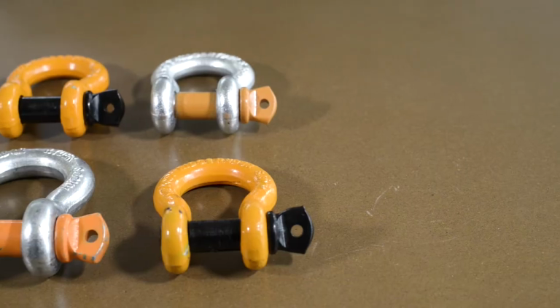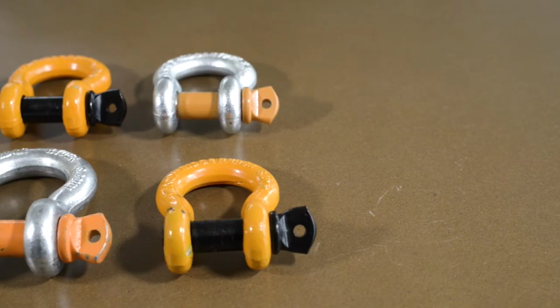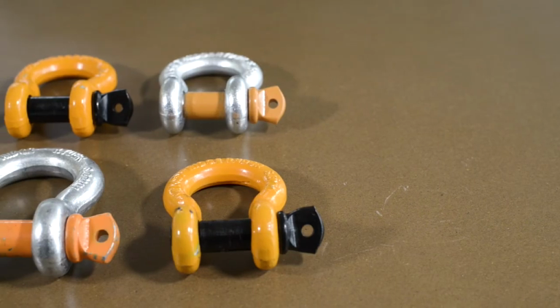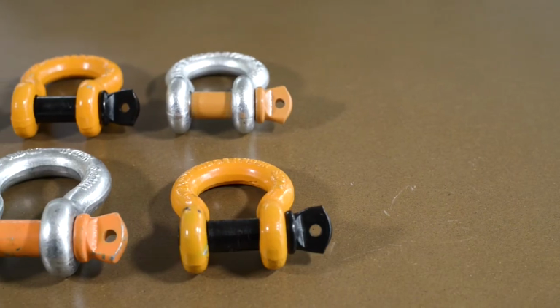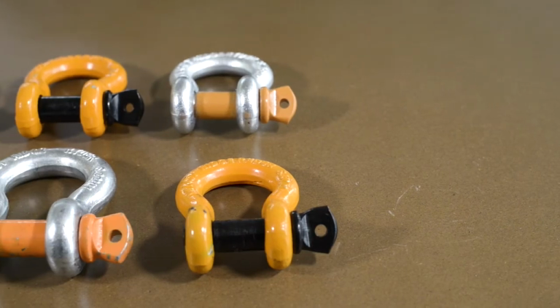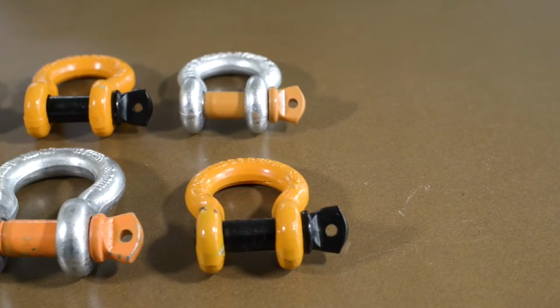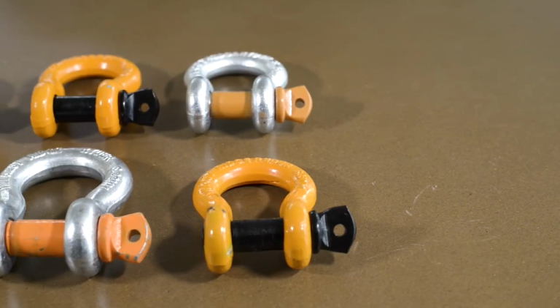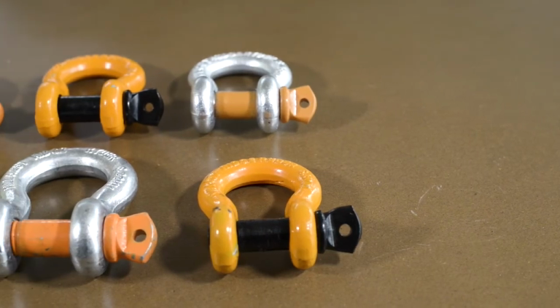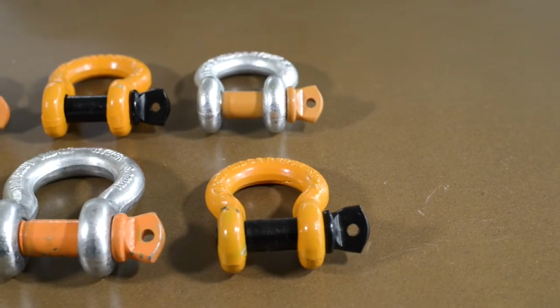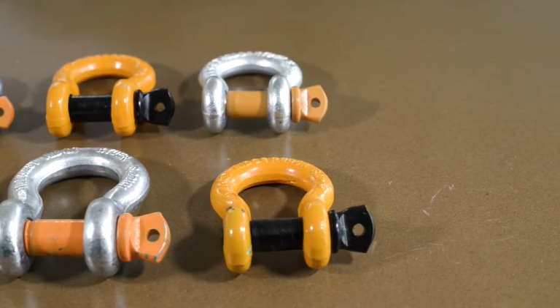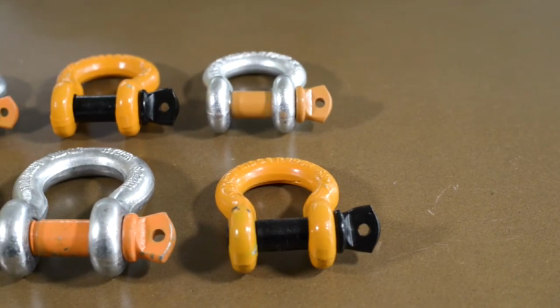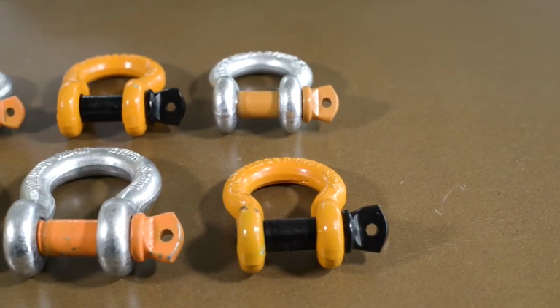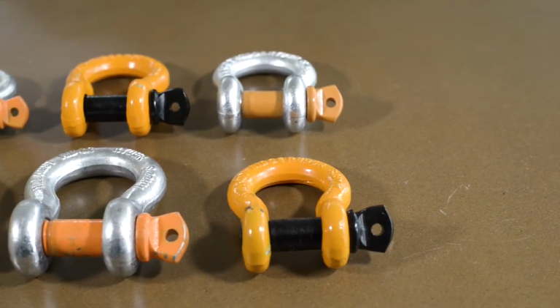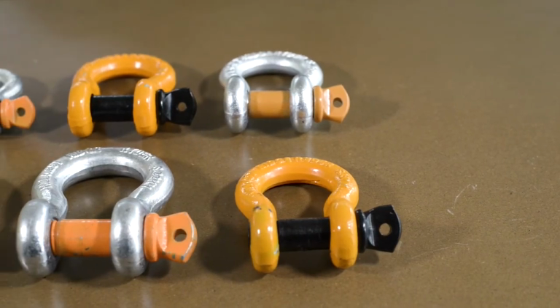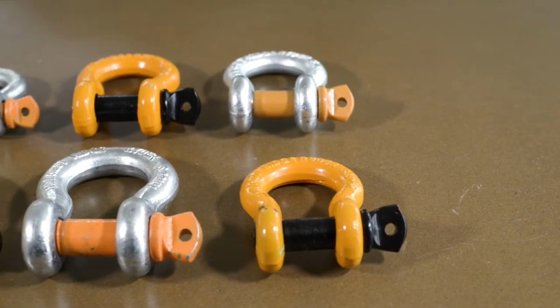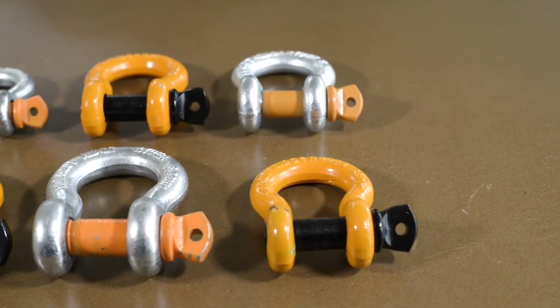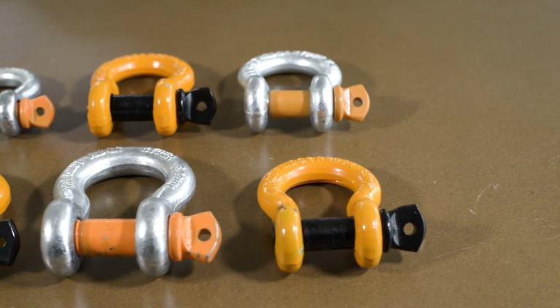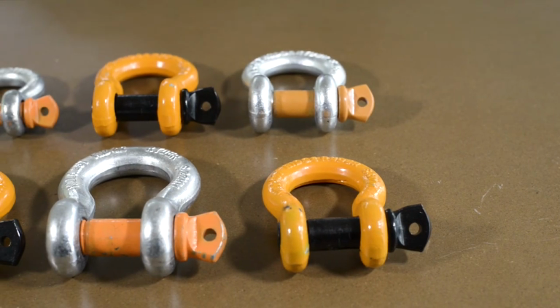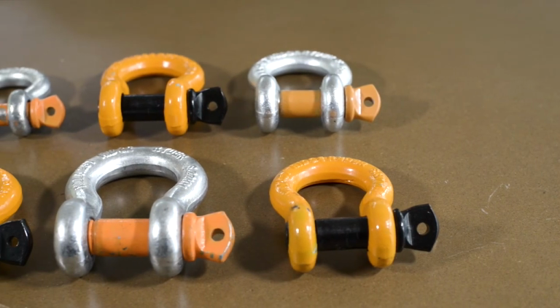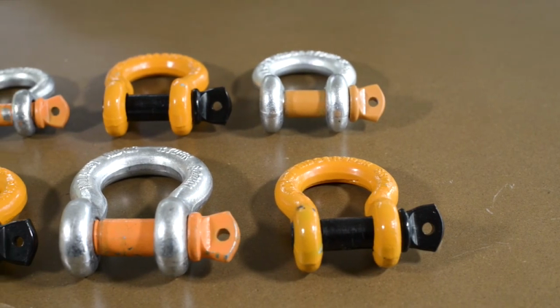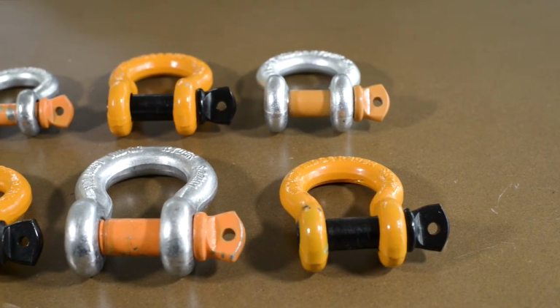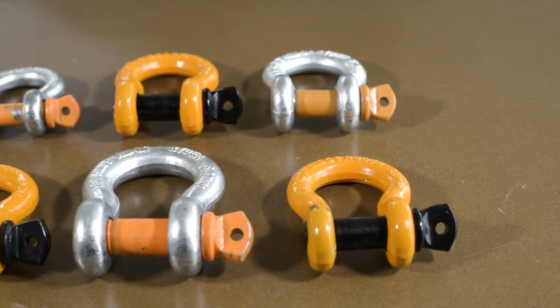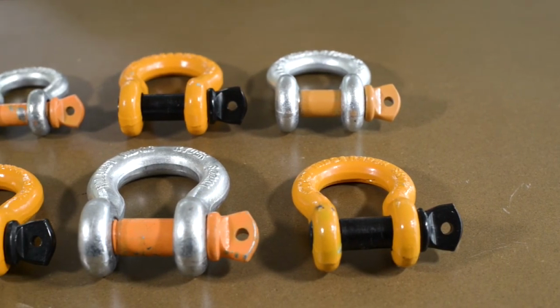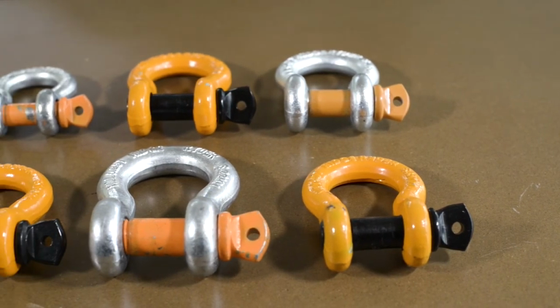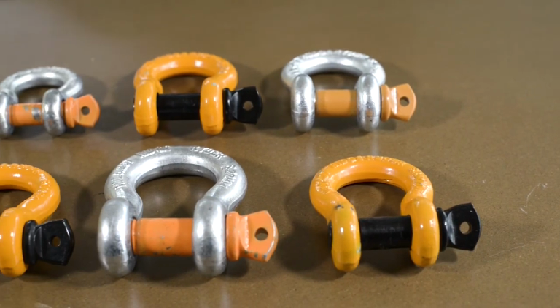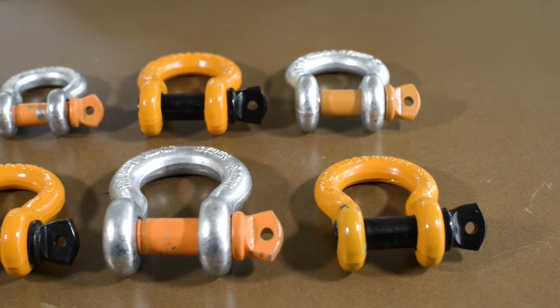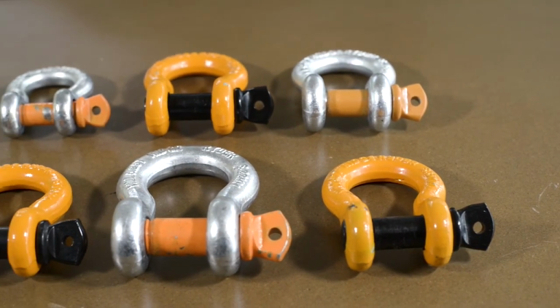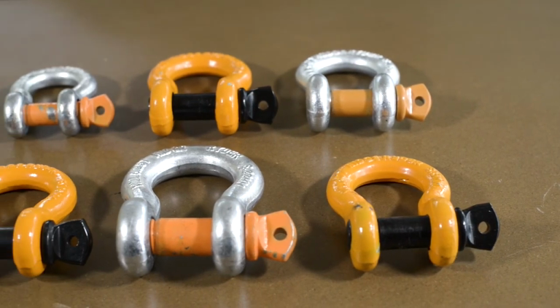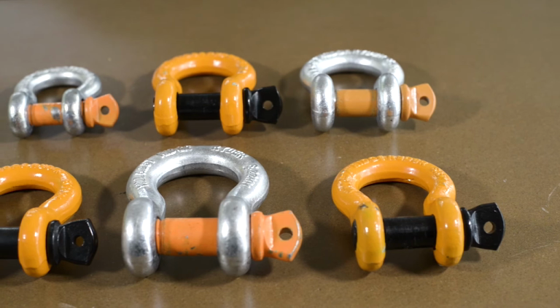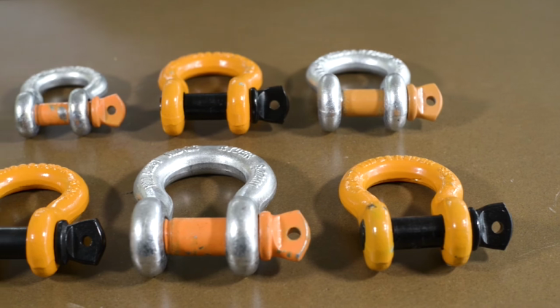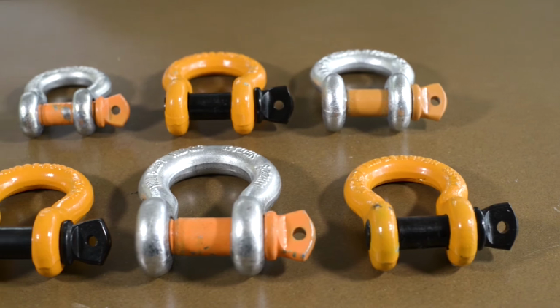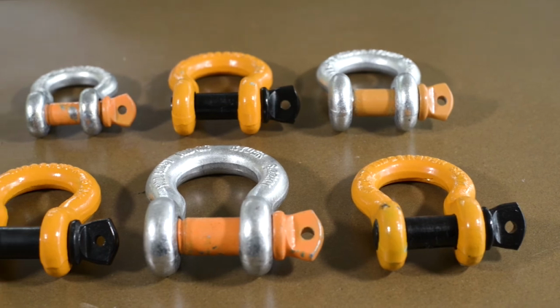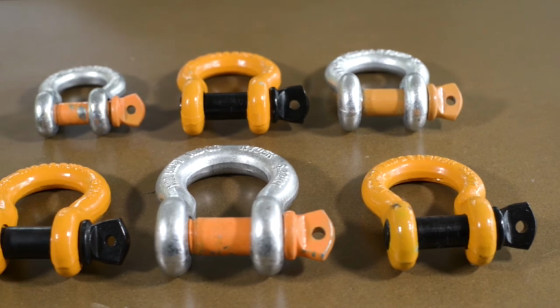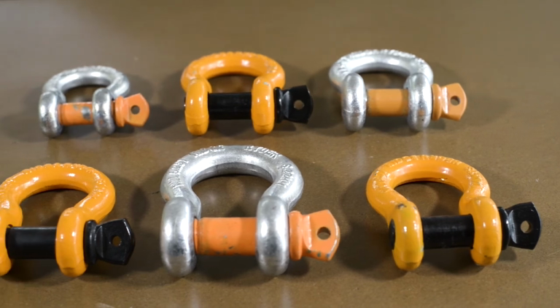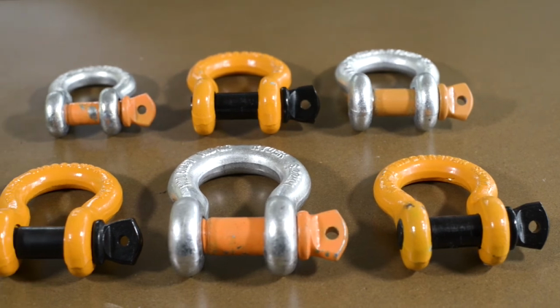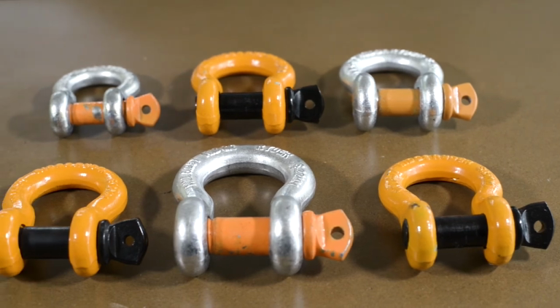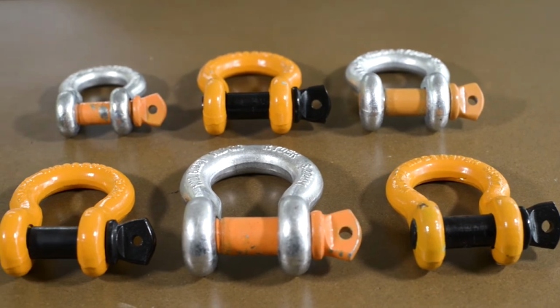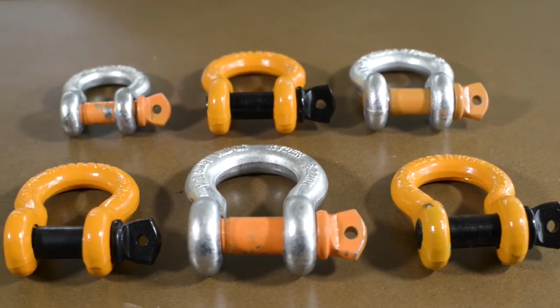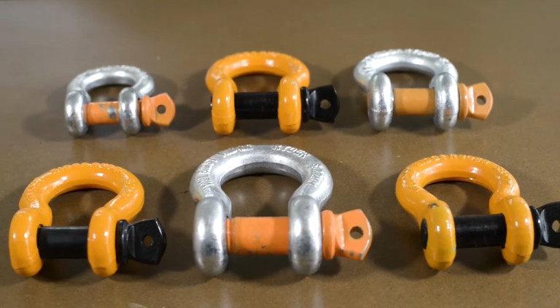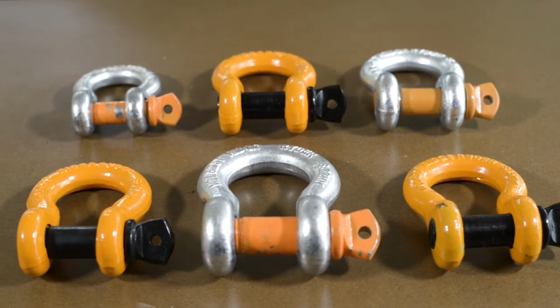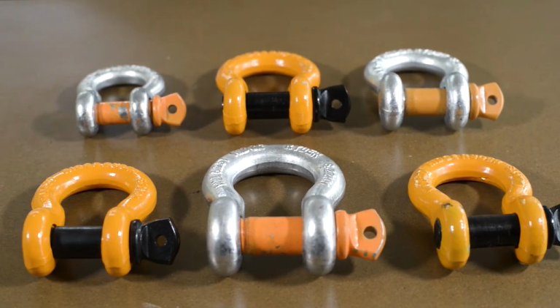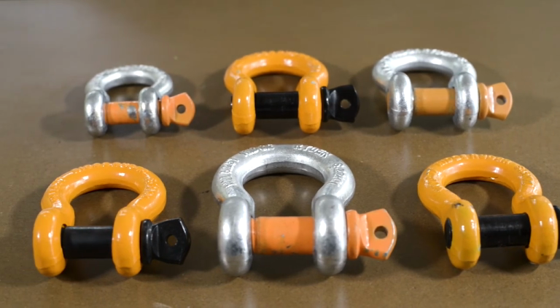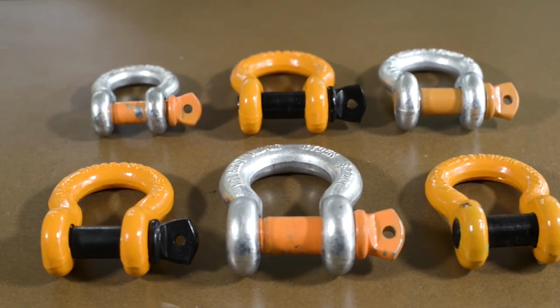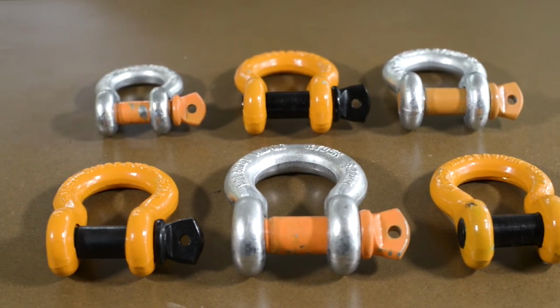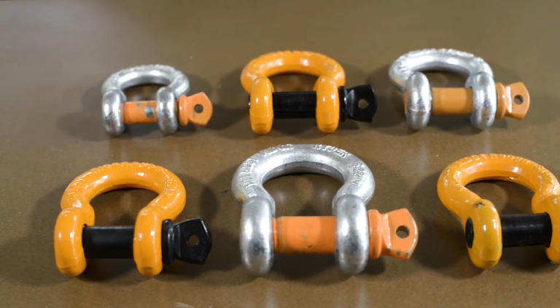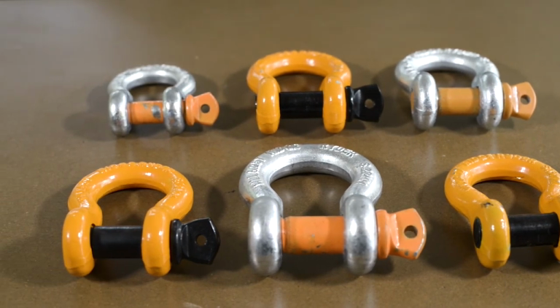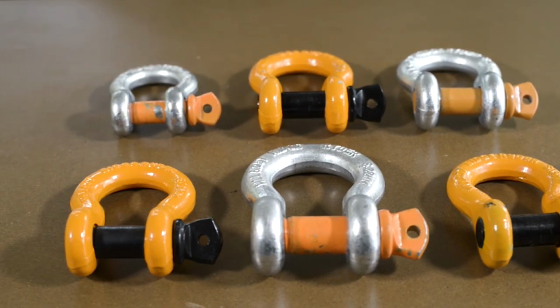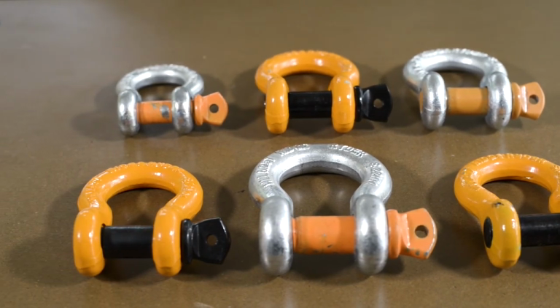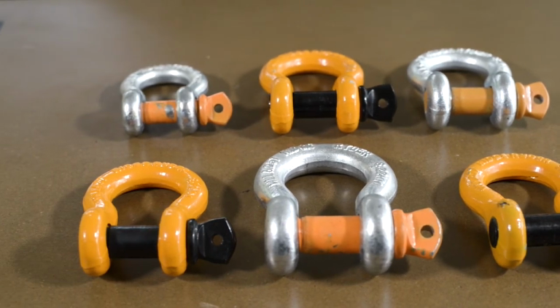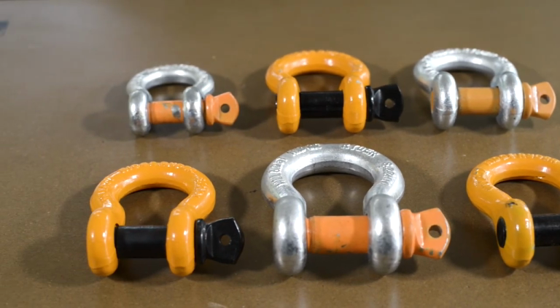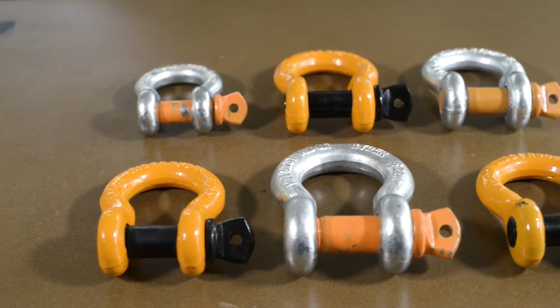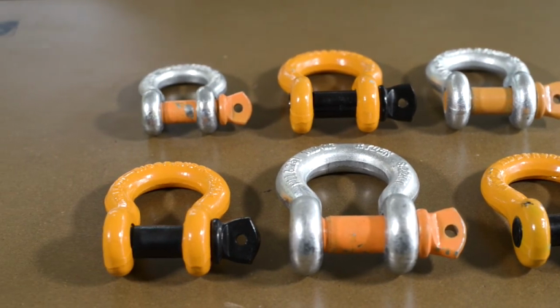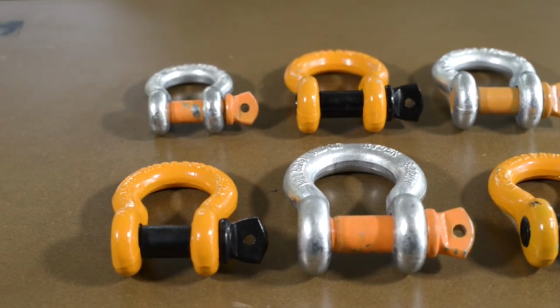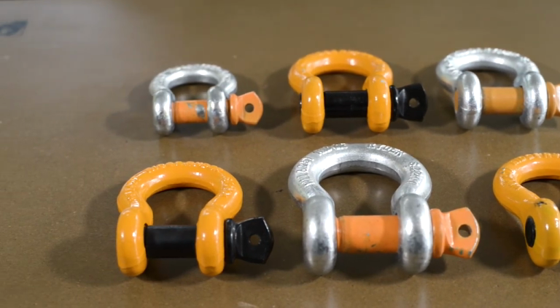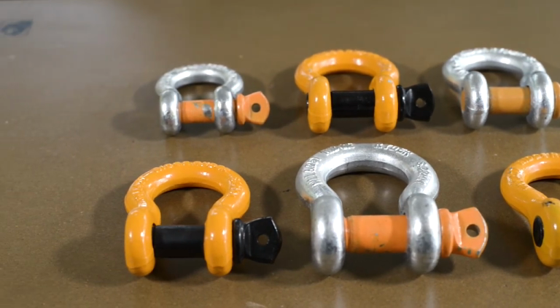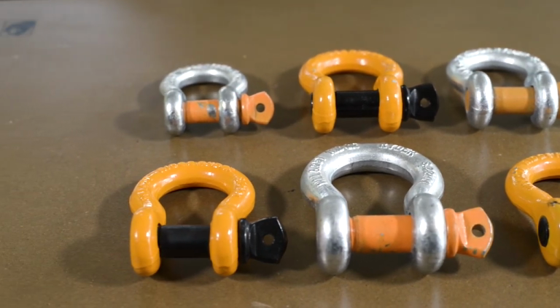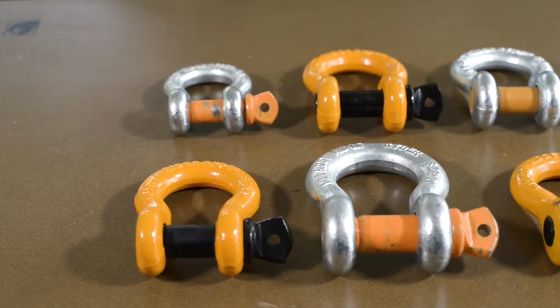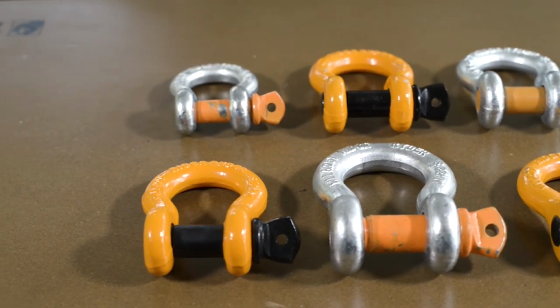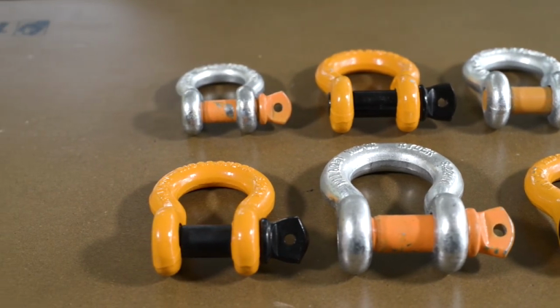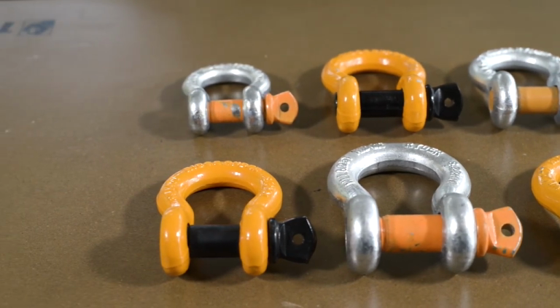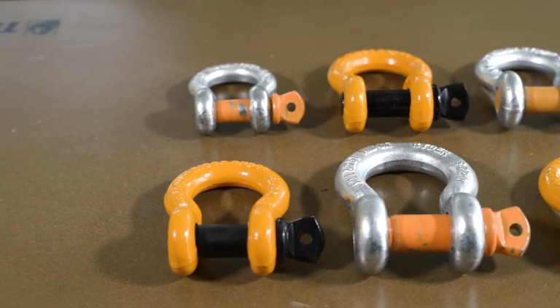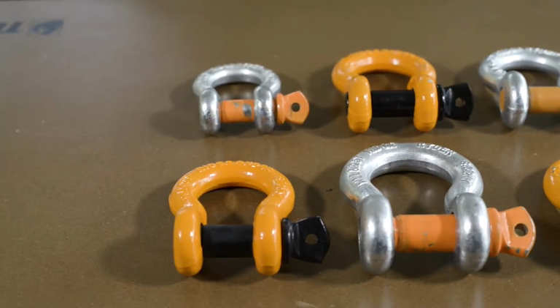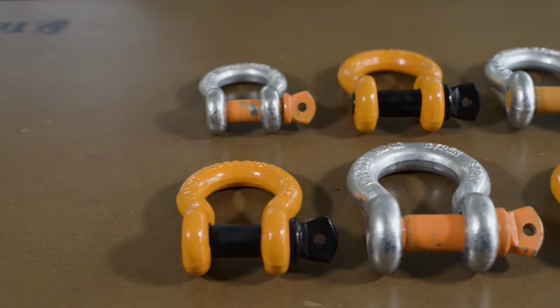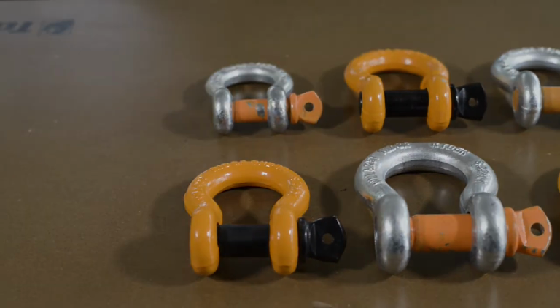Grab a collection of RidgeRider Bow Shackles for your recovery bag today and keep your recovery situations as safe as possible.